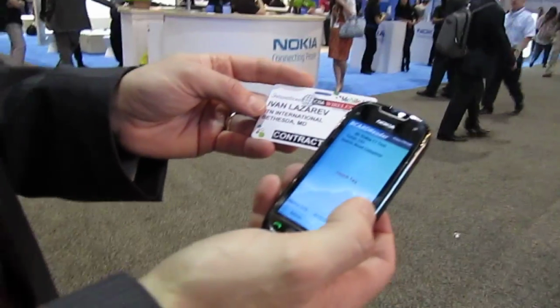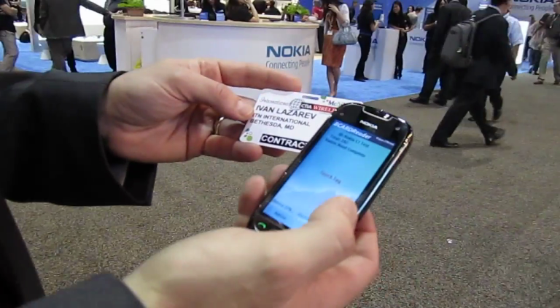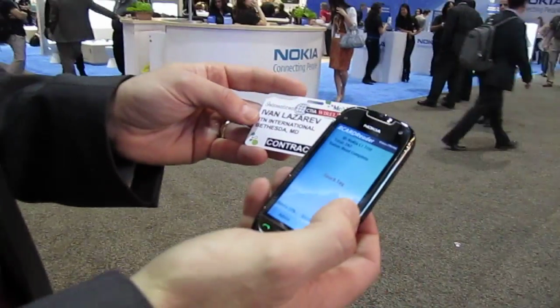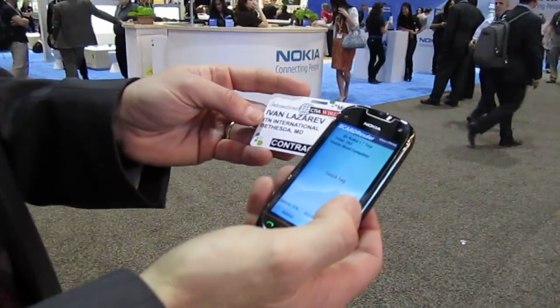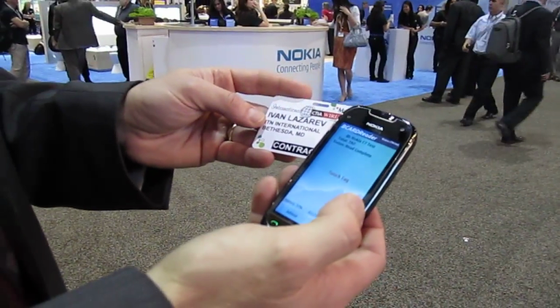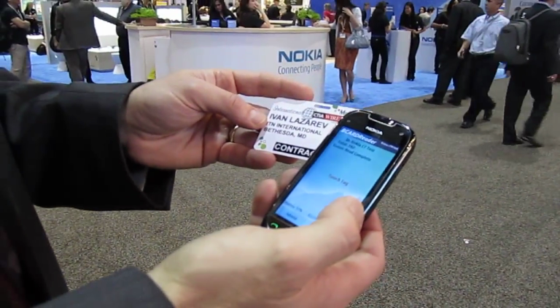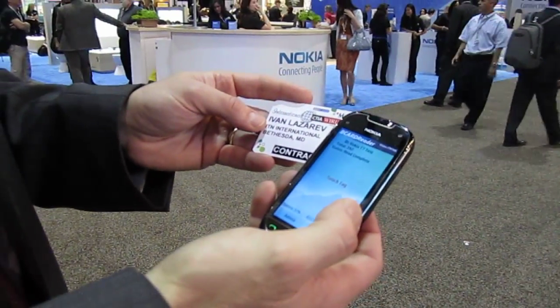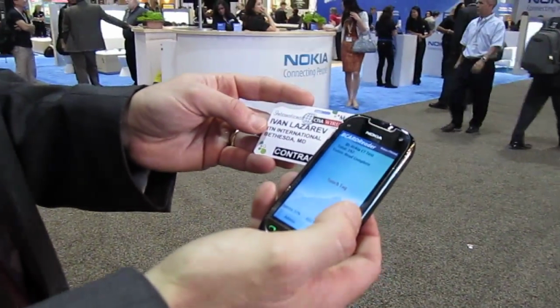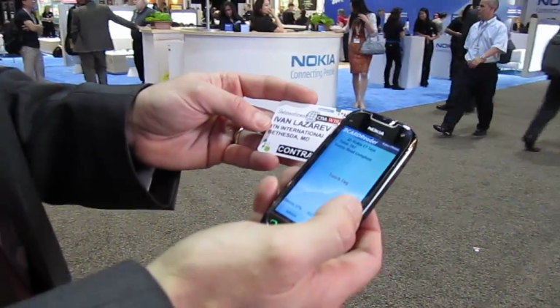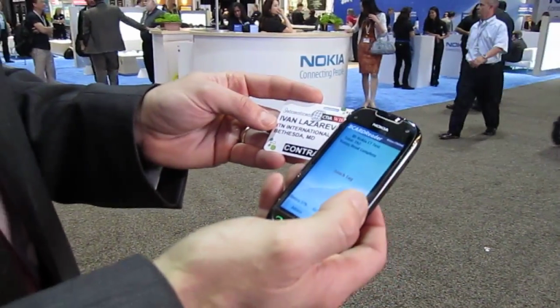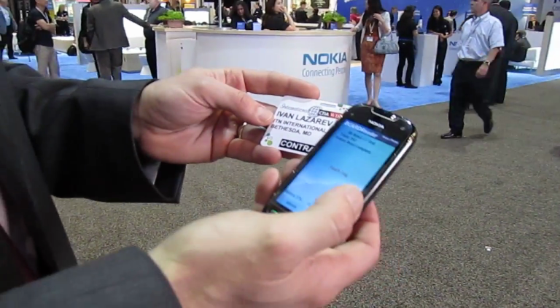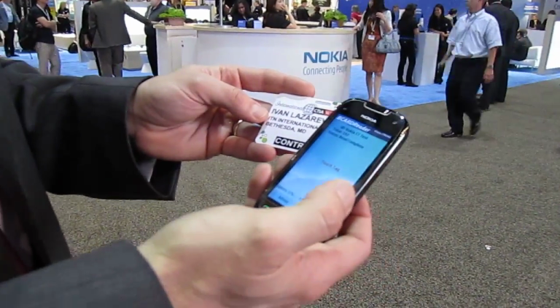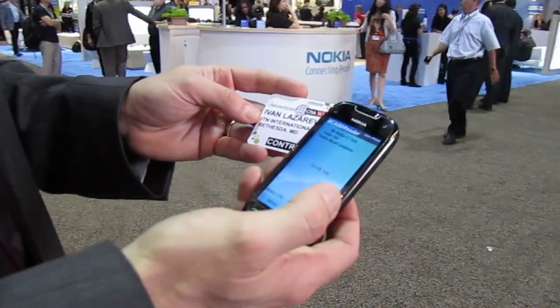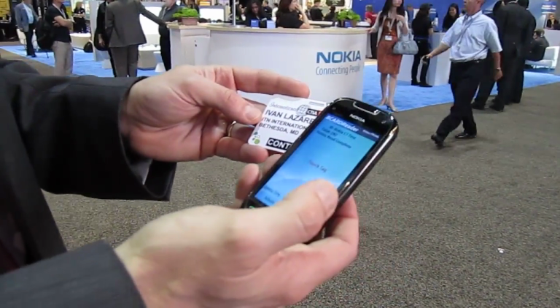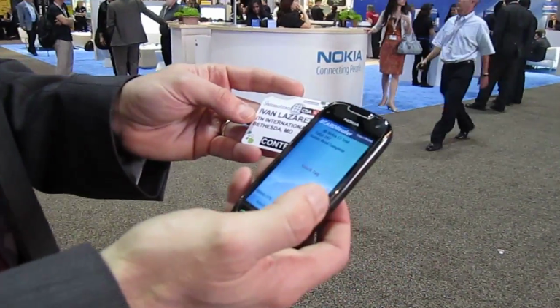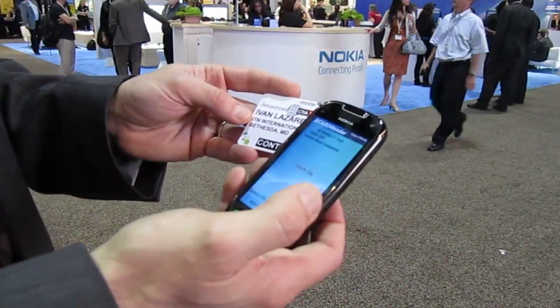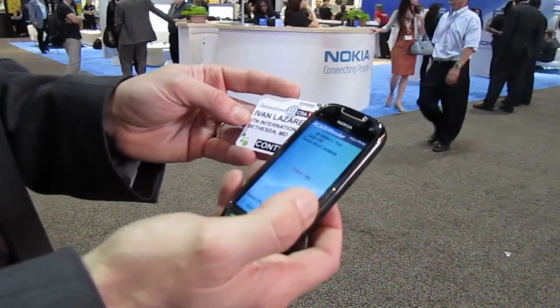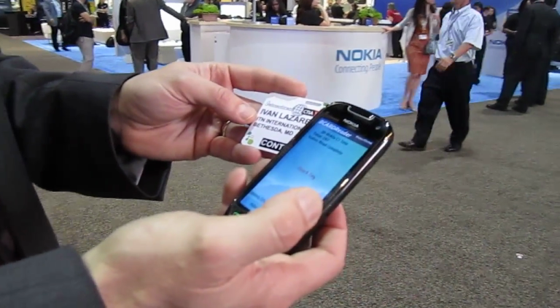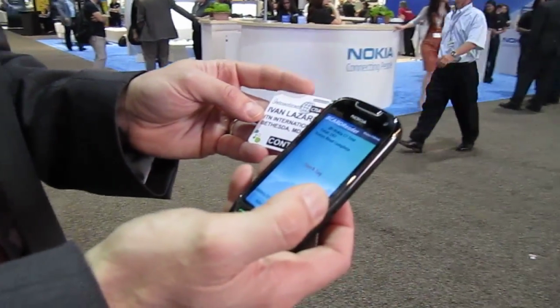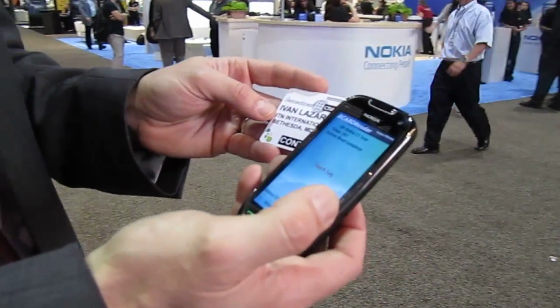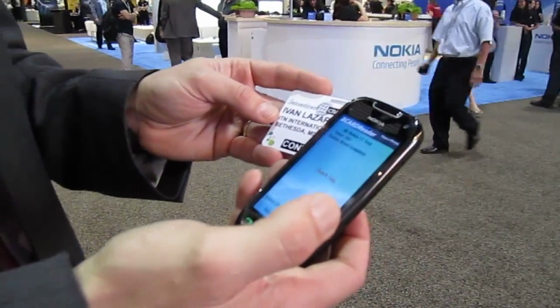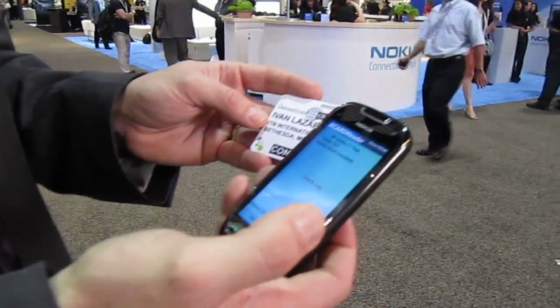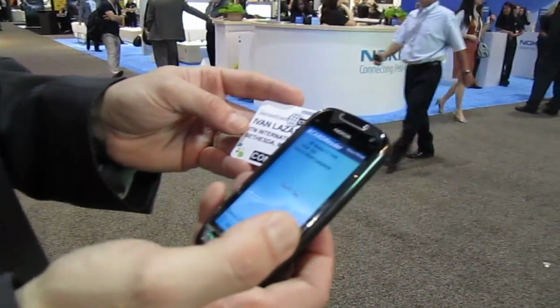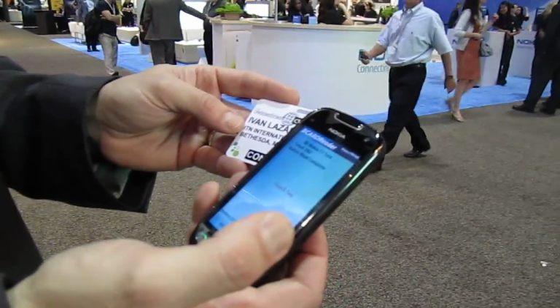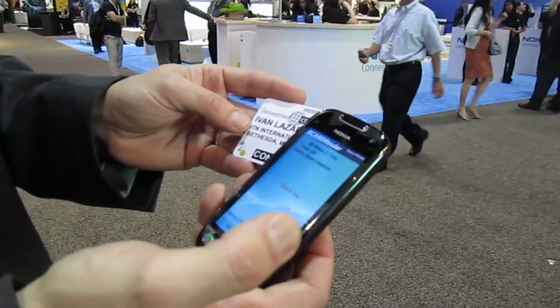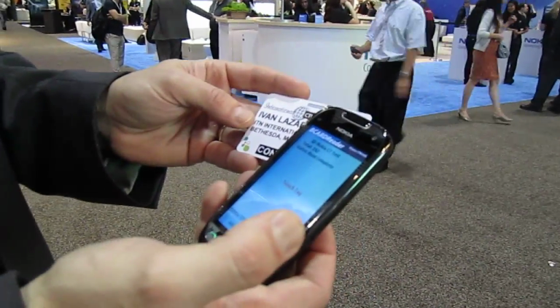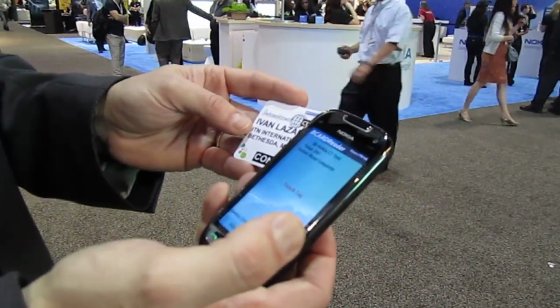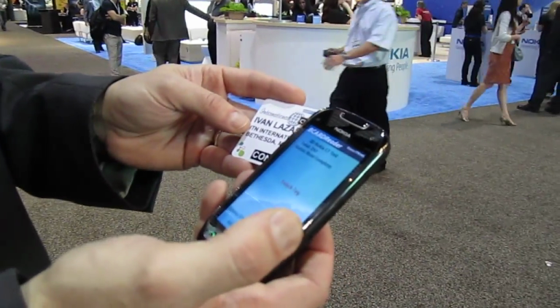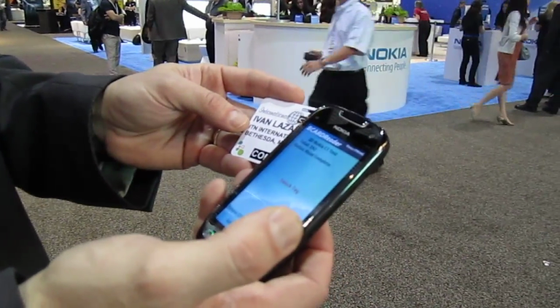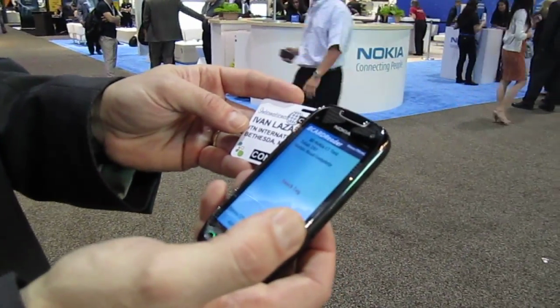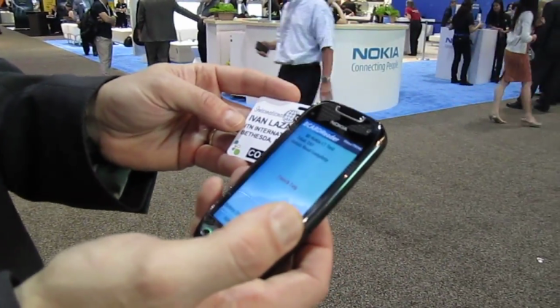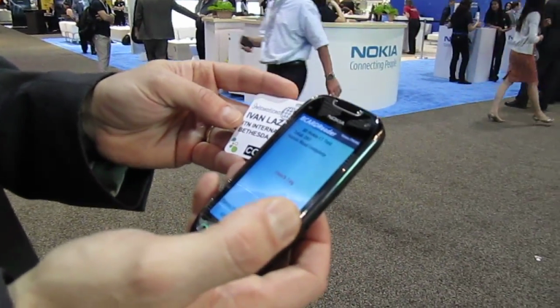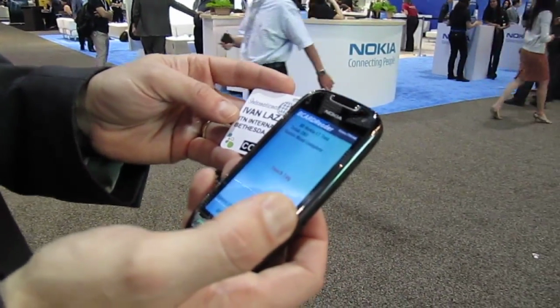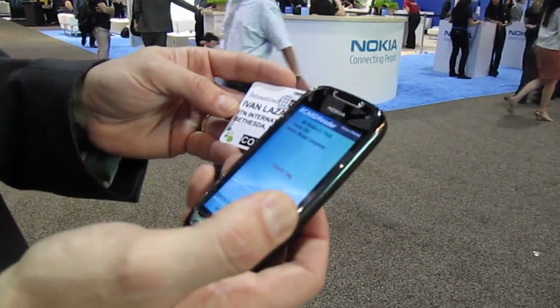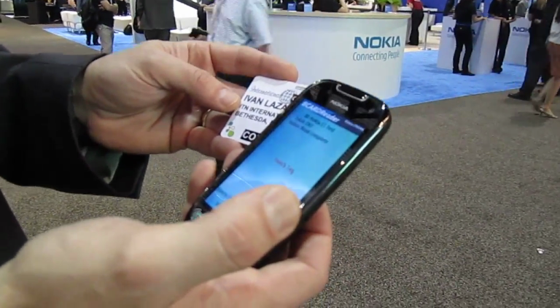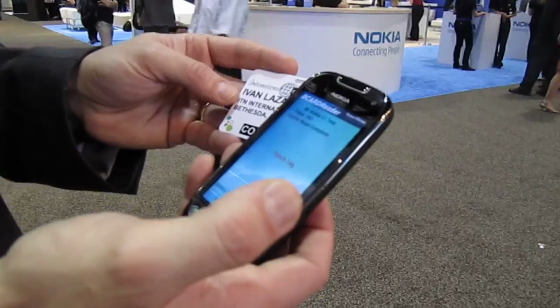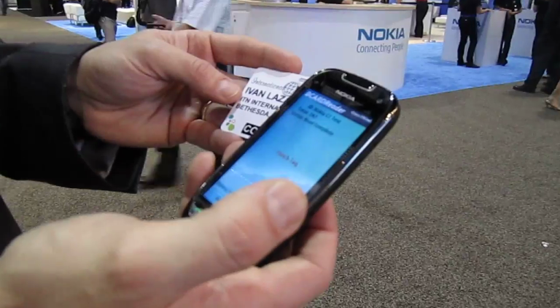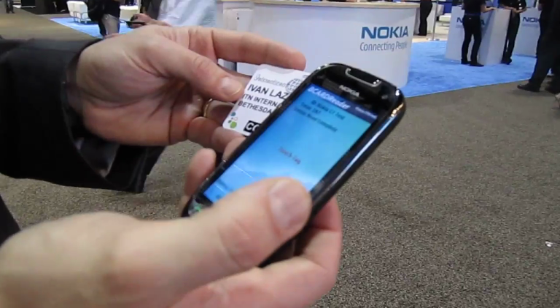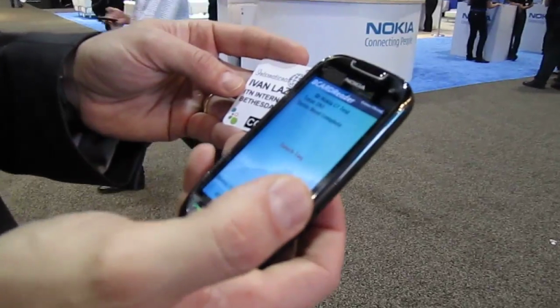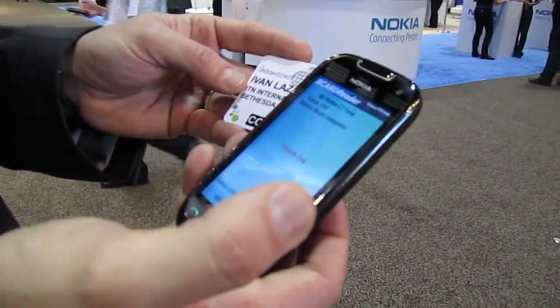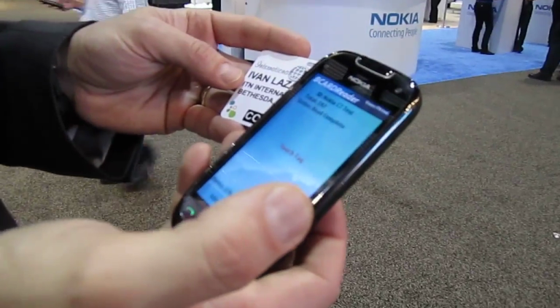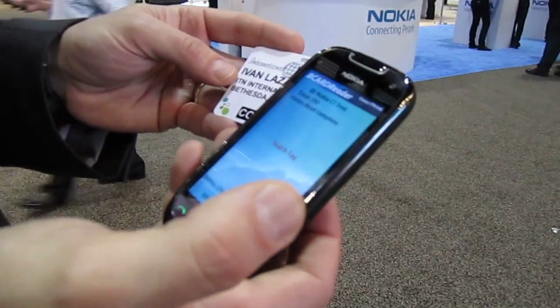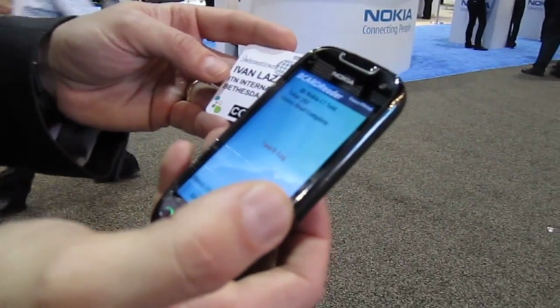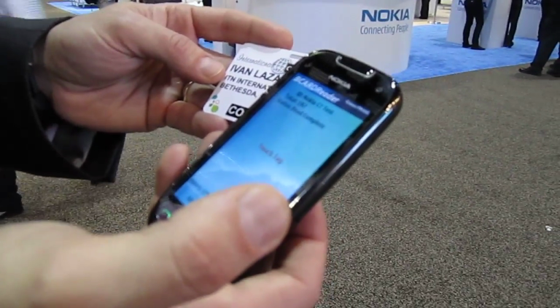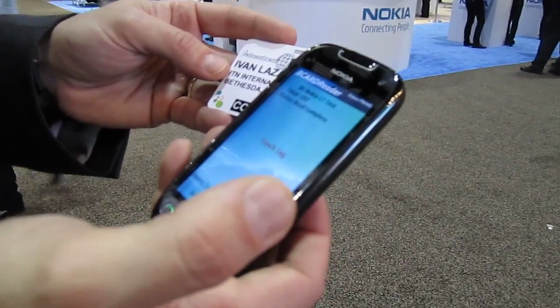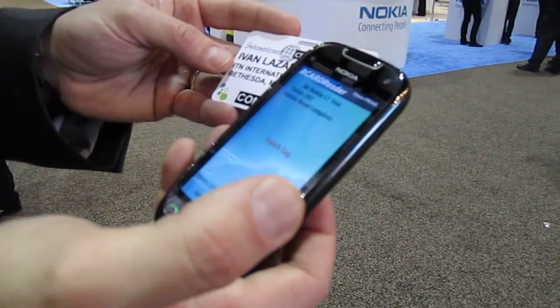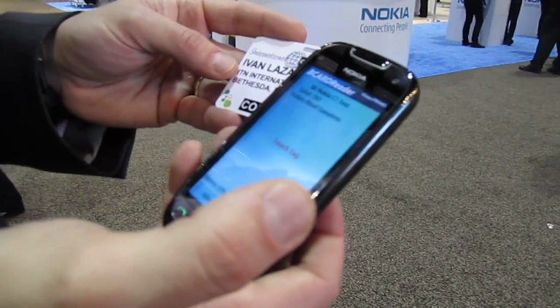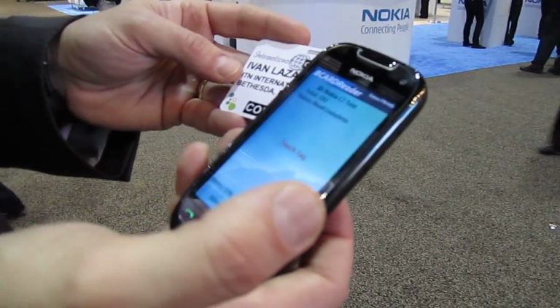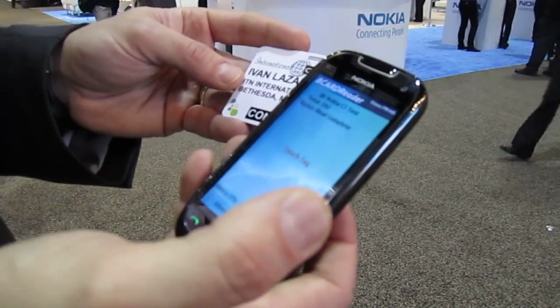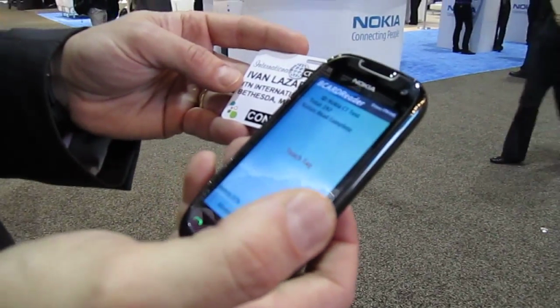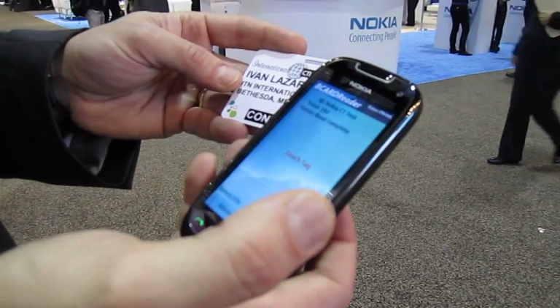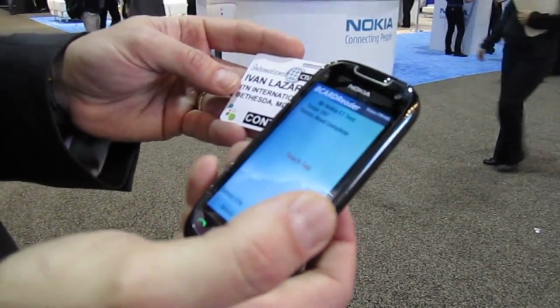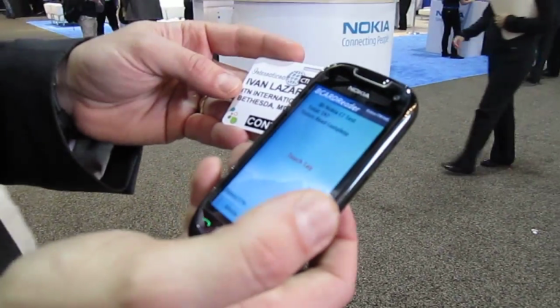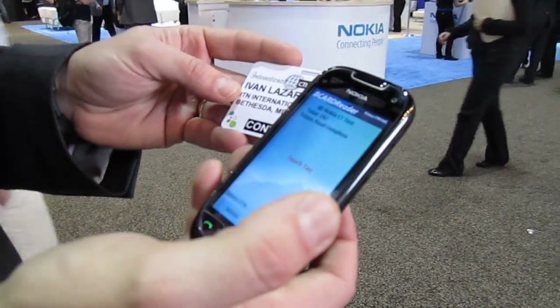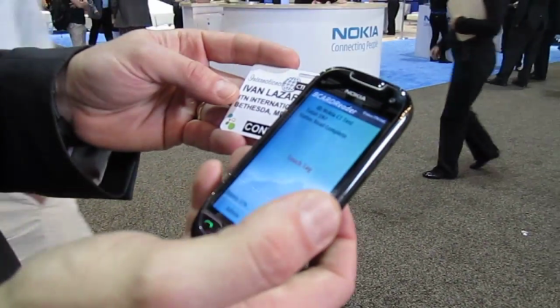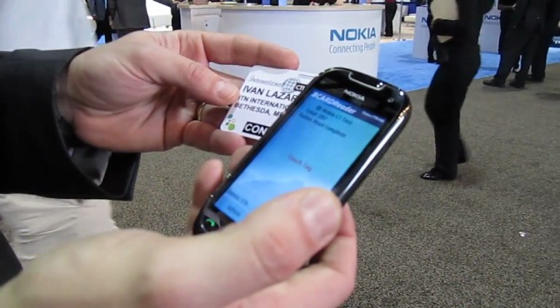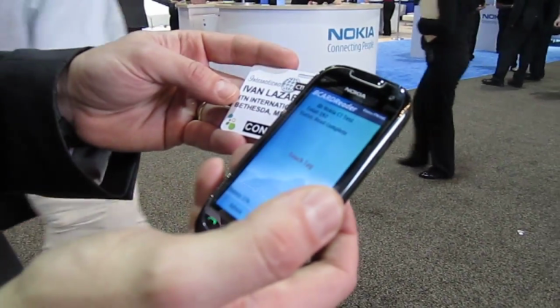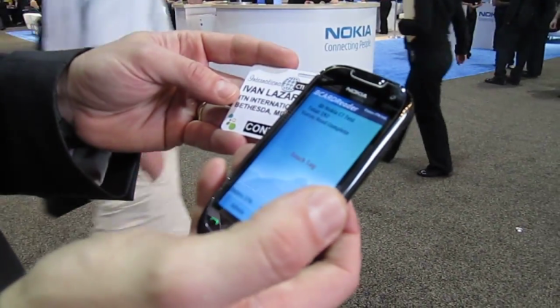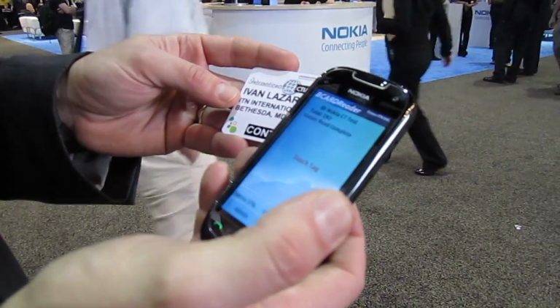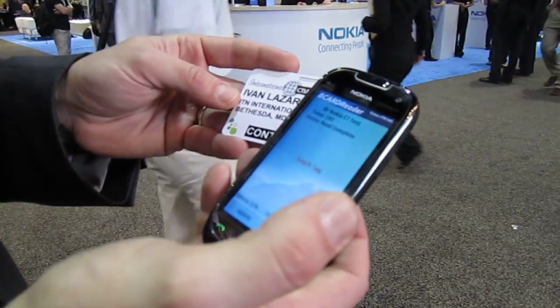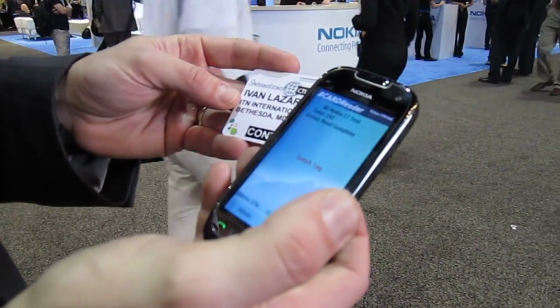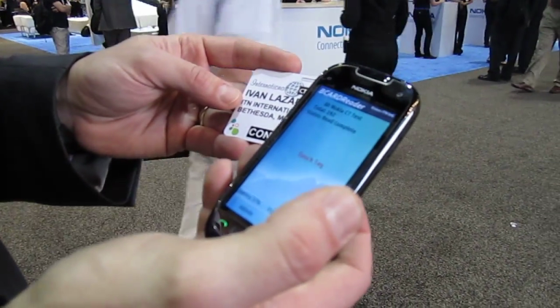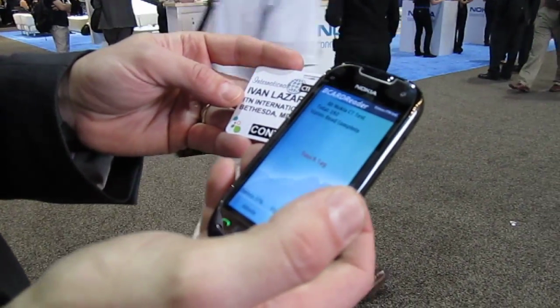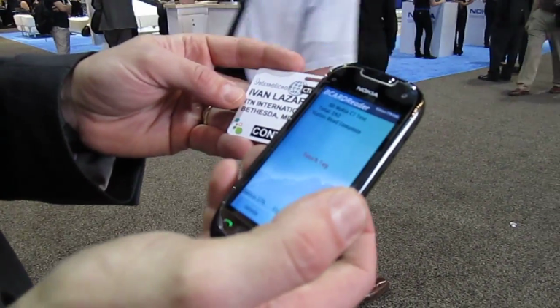B-Card Reader, fully operational on the C7 NFC phones from Nokia, live at wireless CTIA 2011.